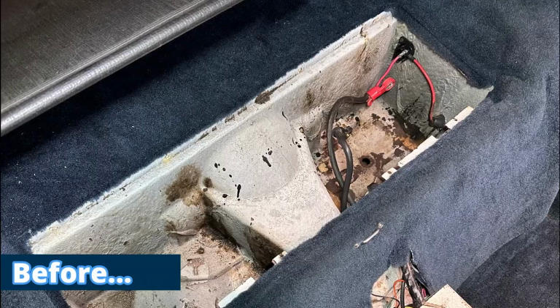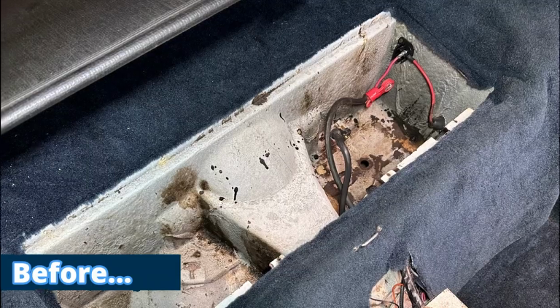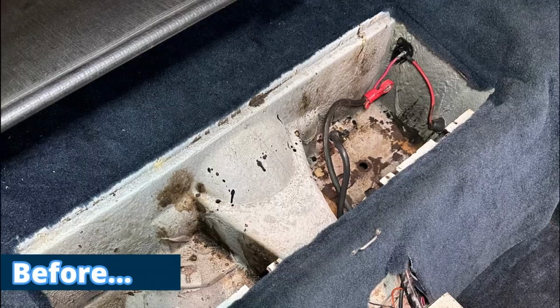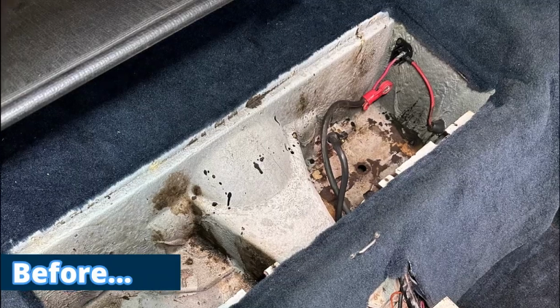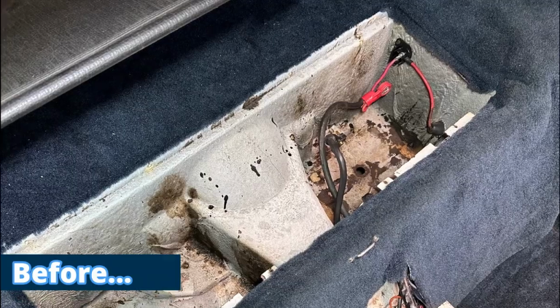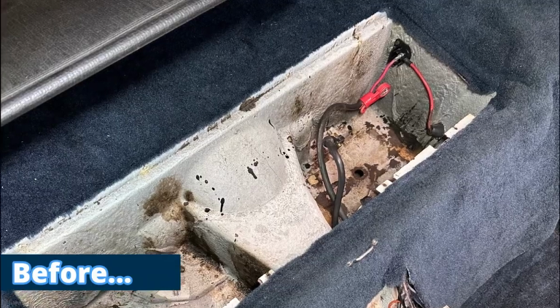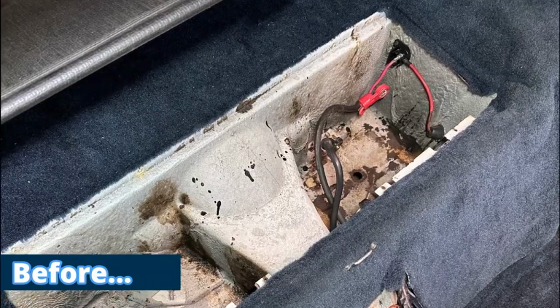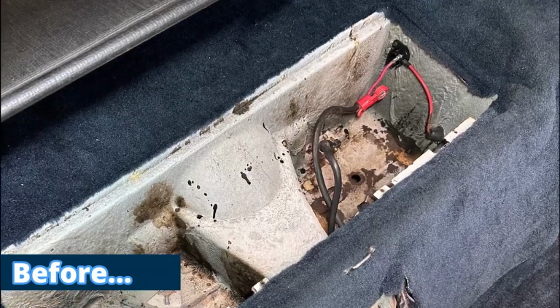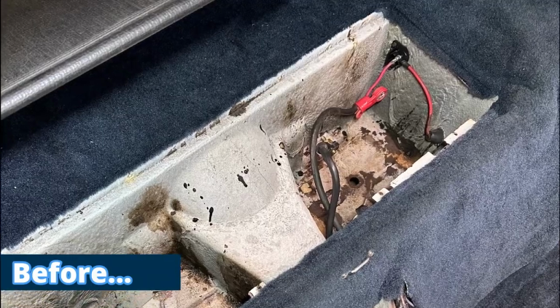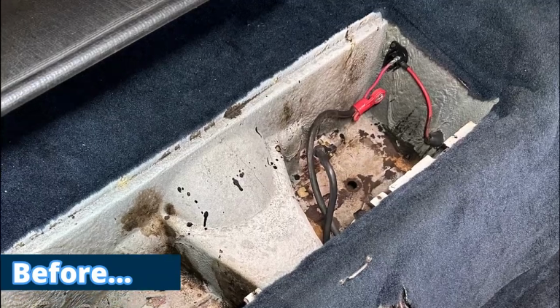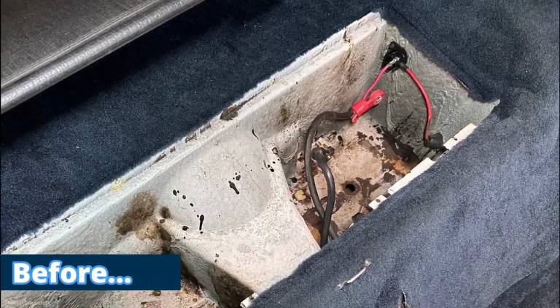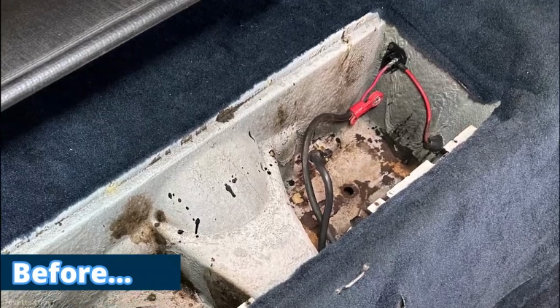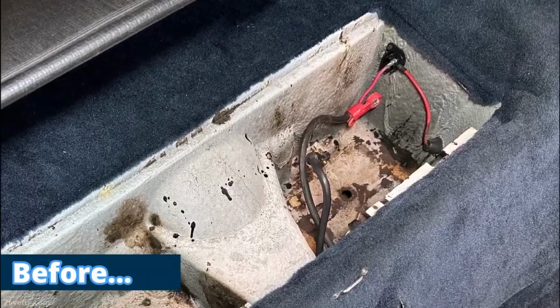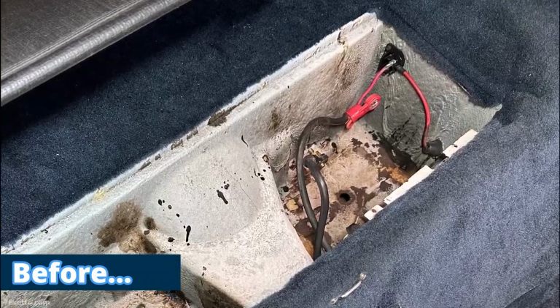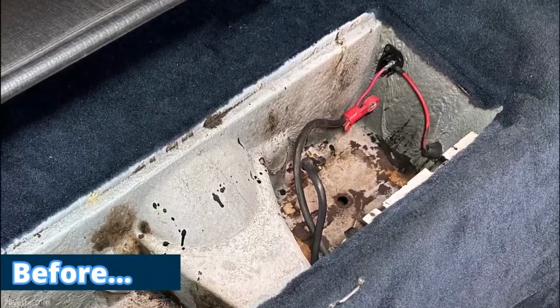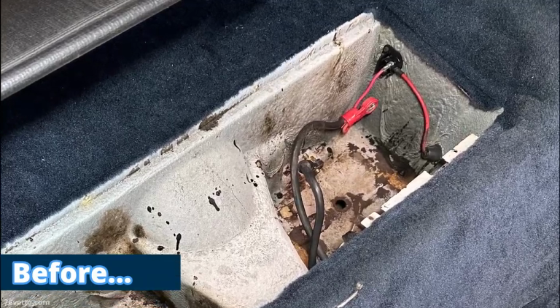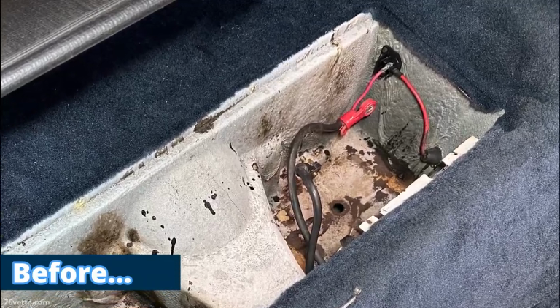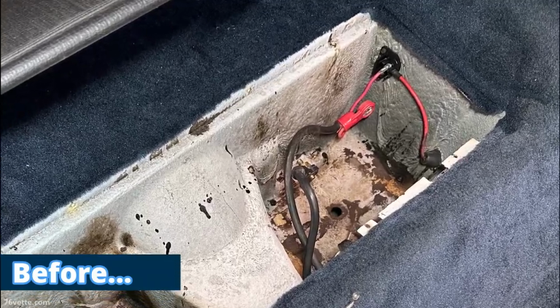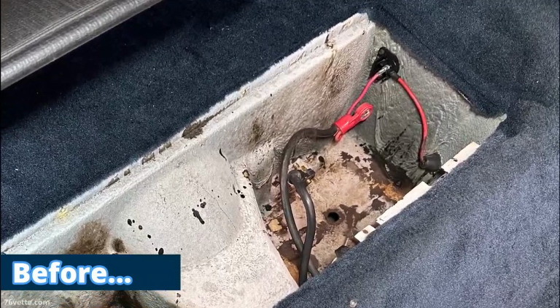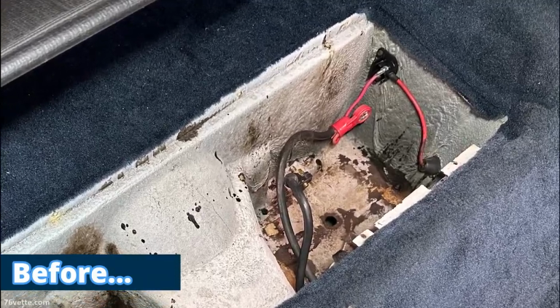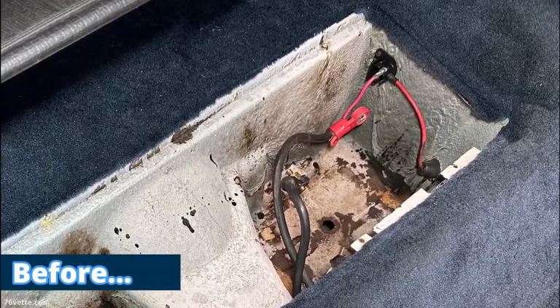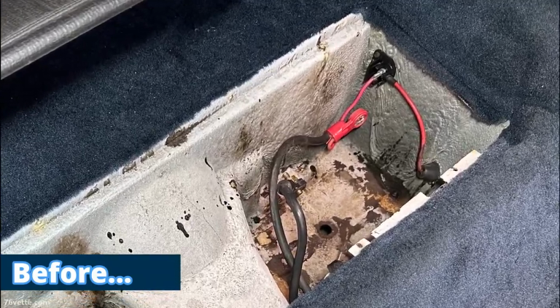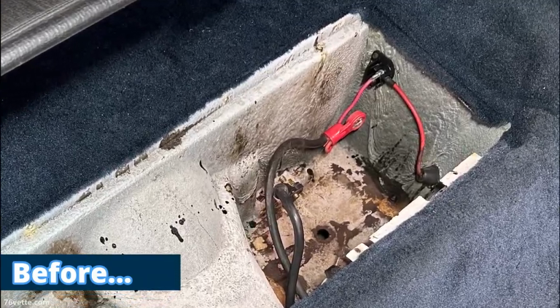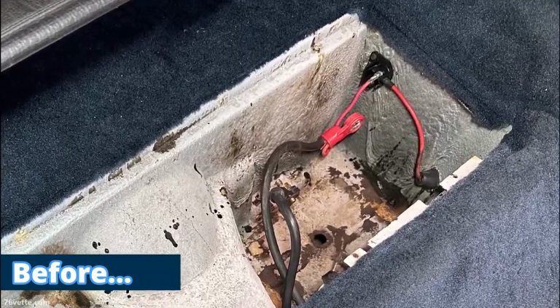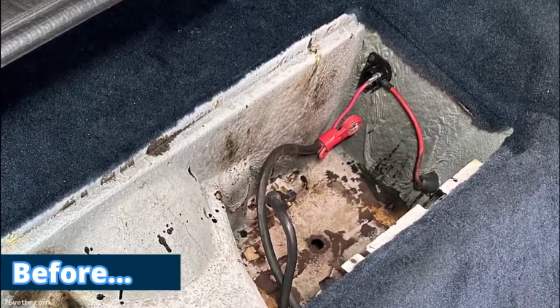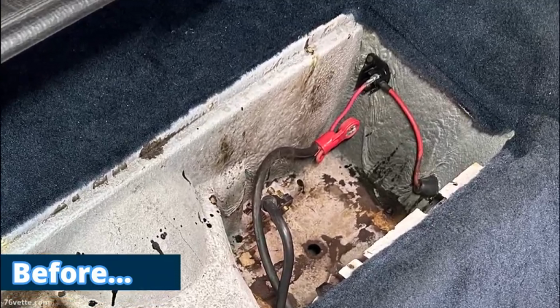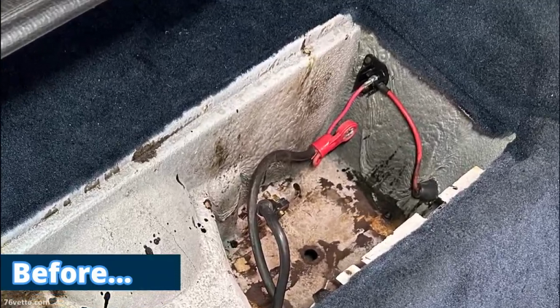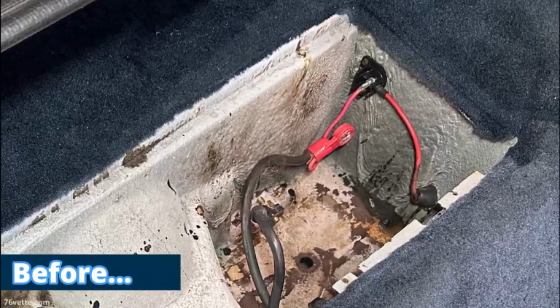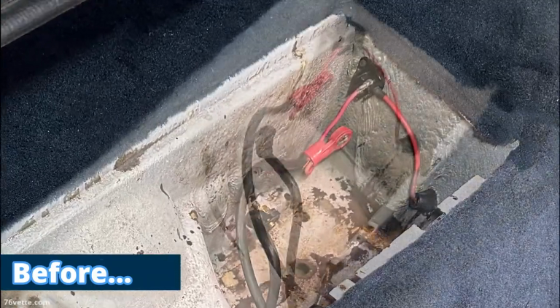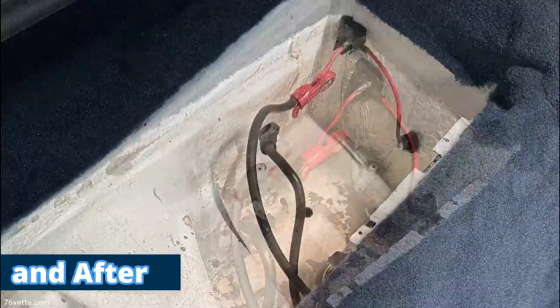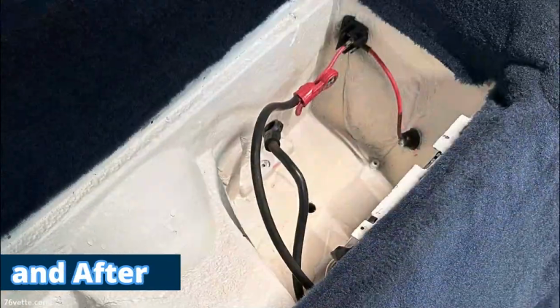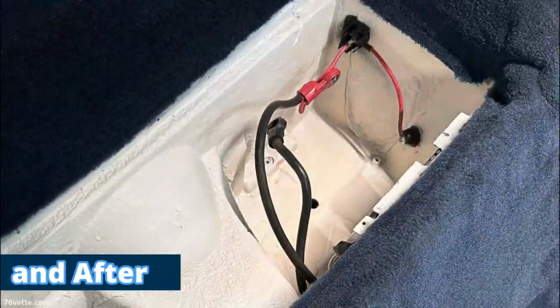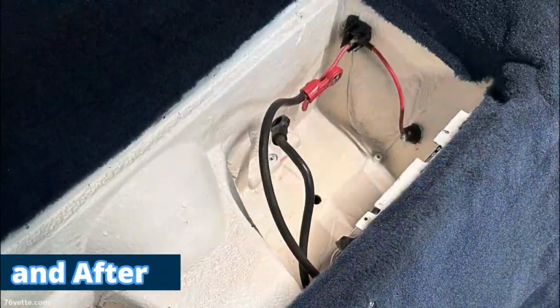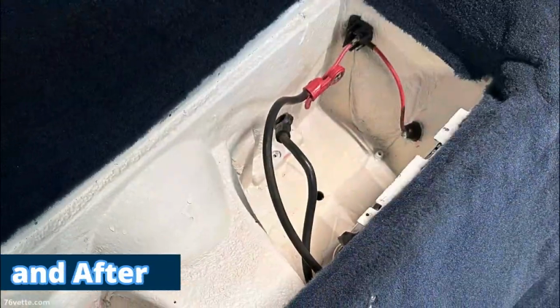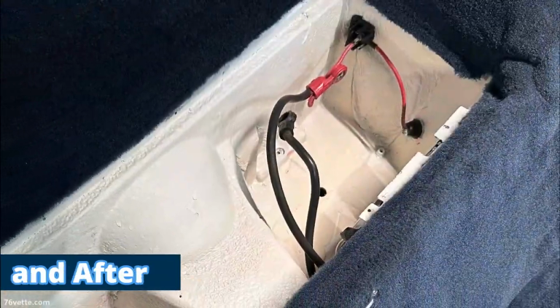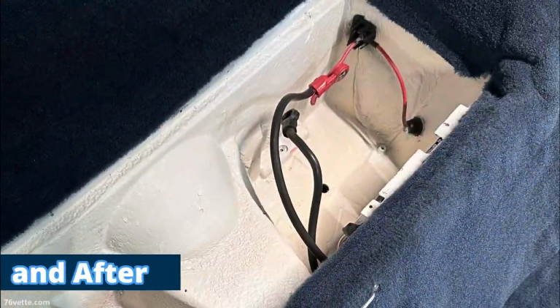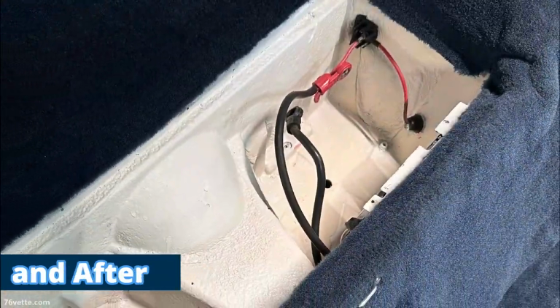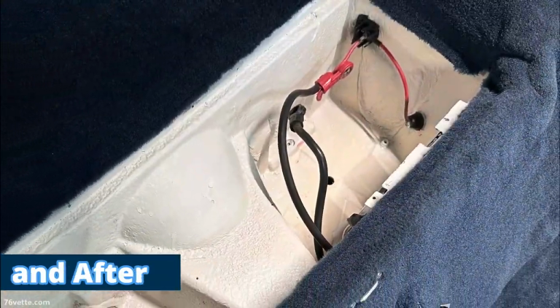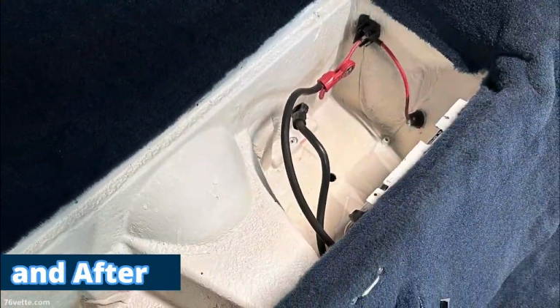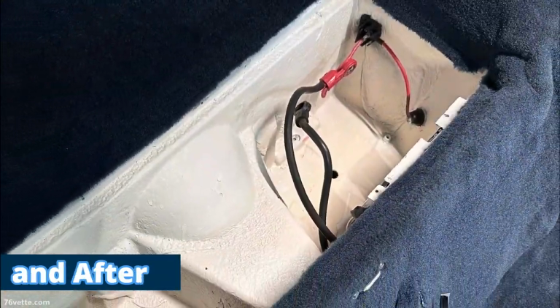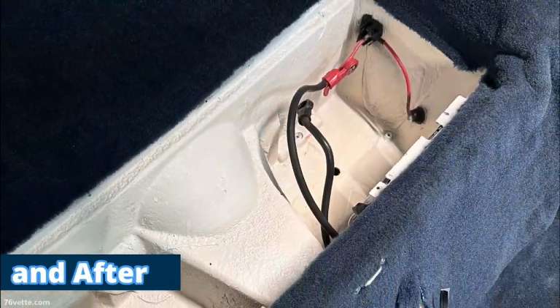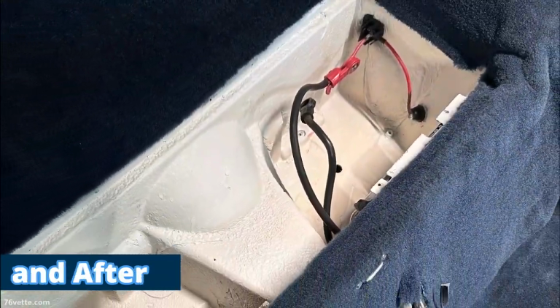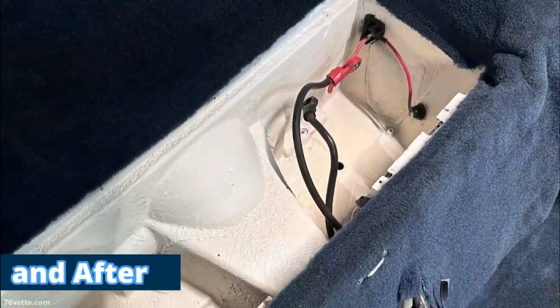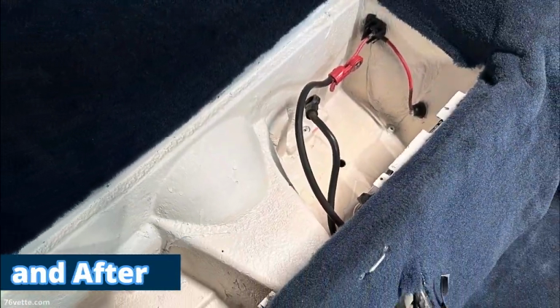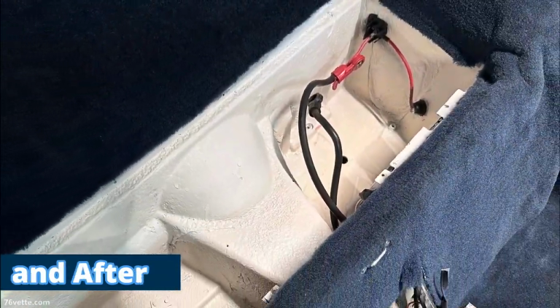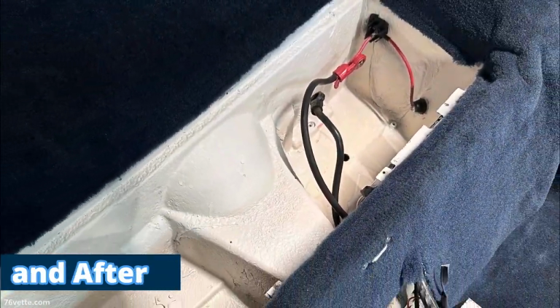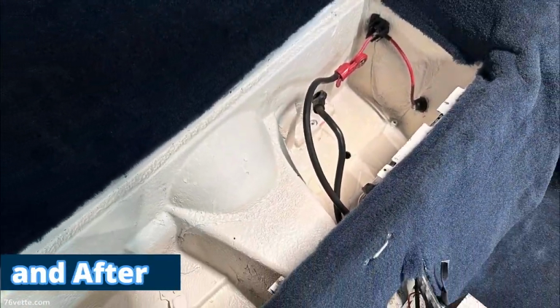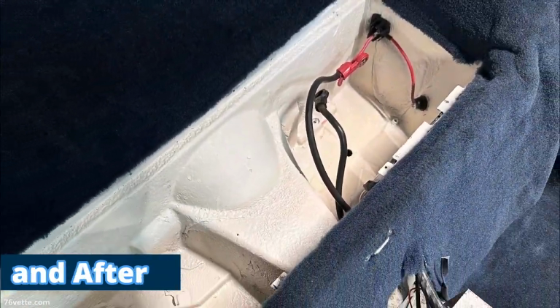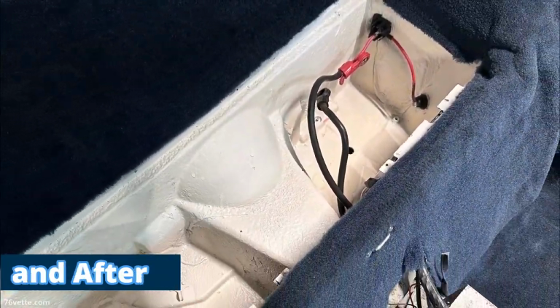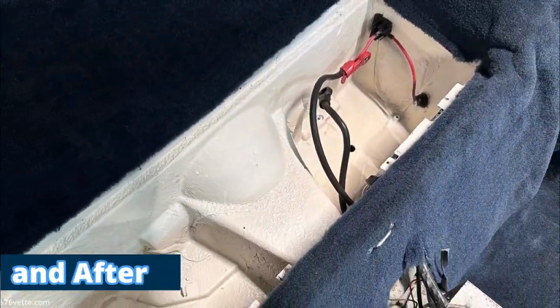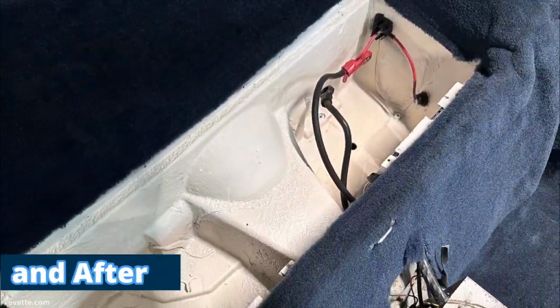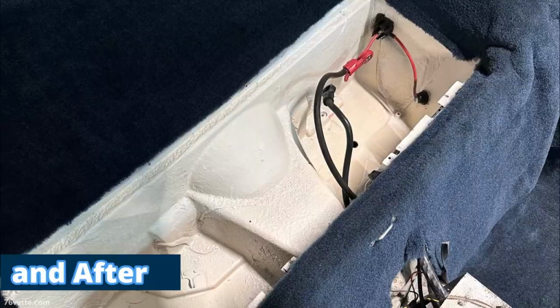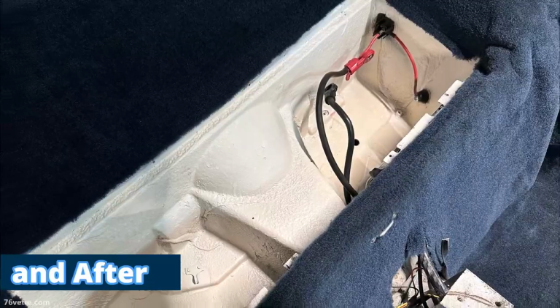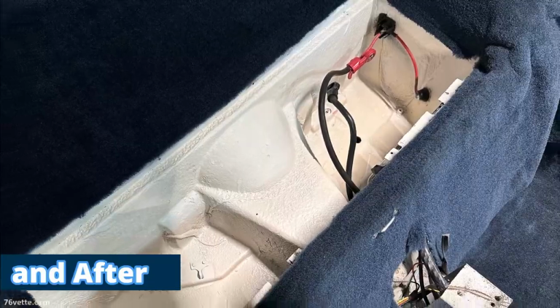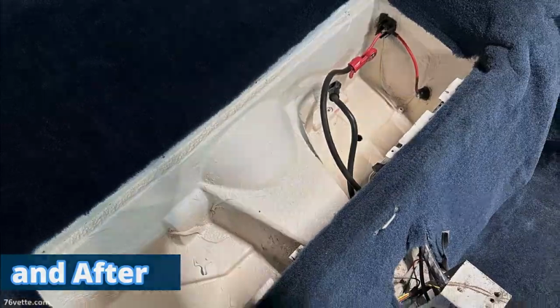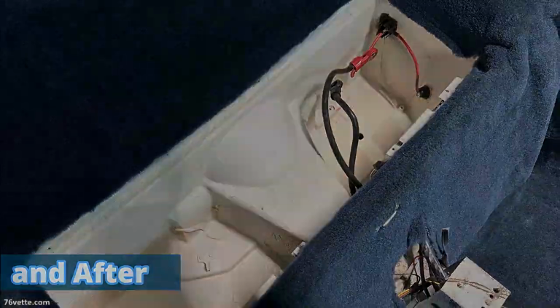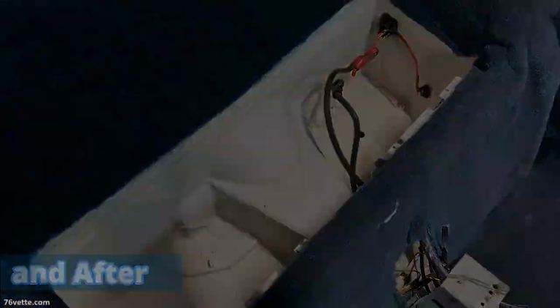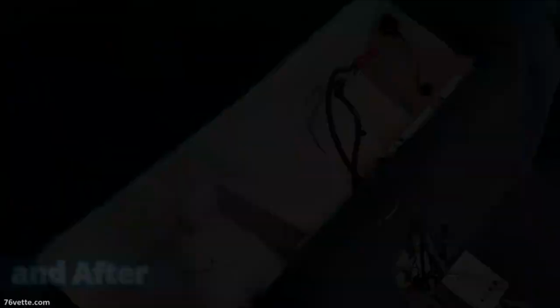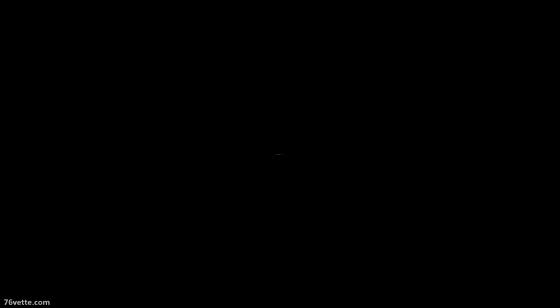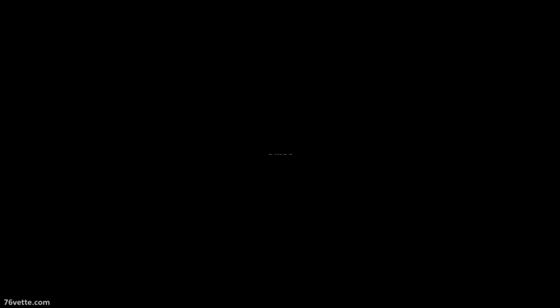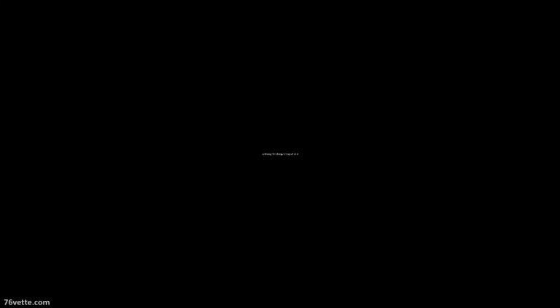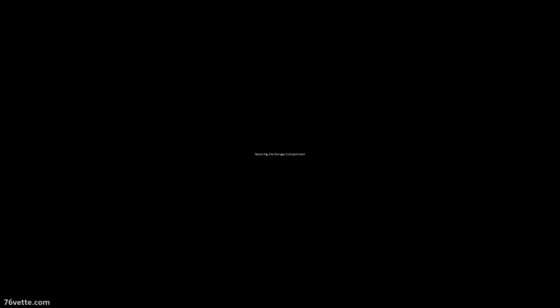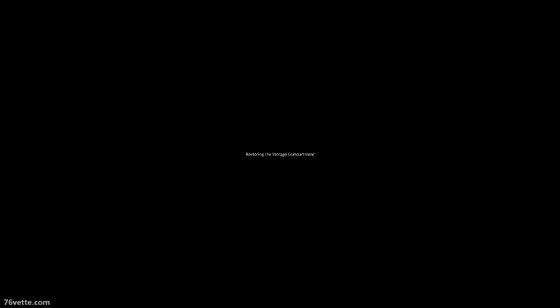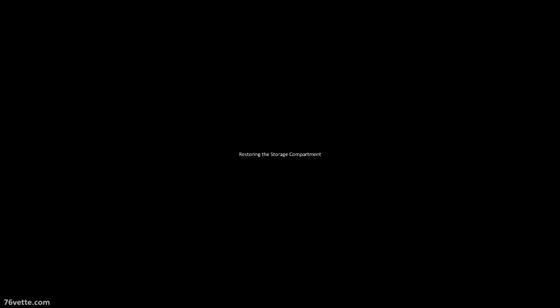I transformed the storage area from this to this for around $20. Let me show you how.